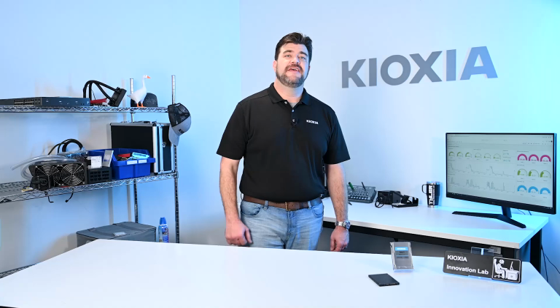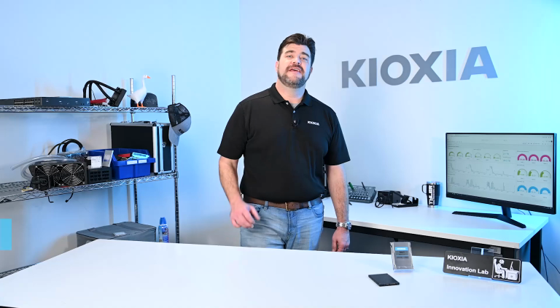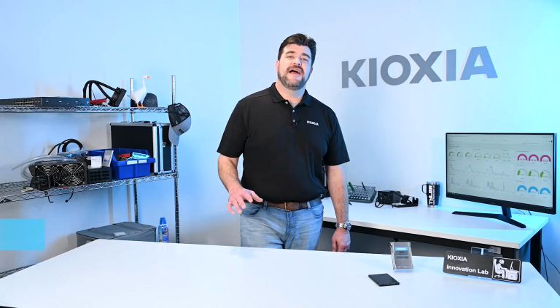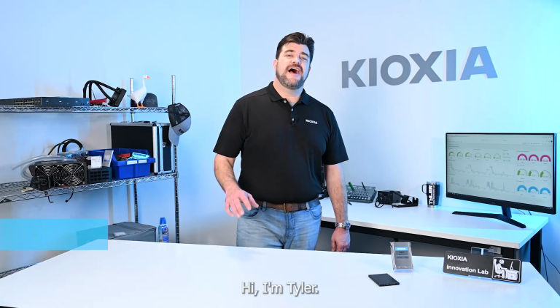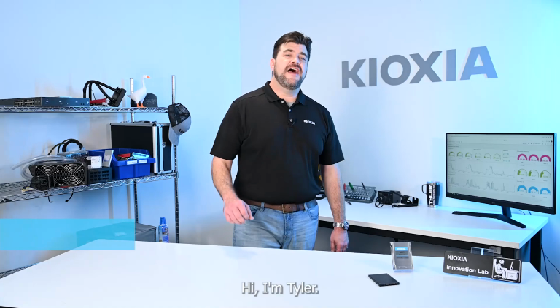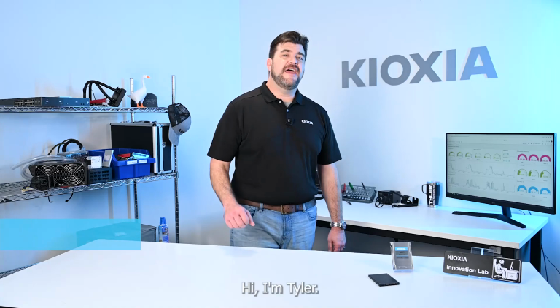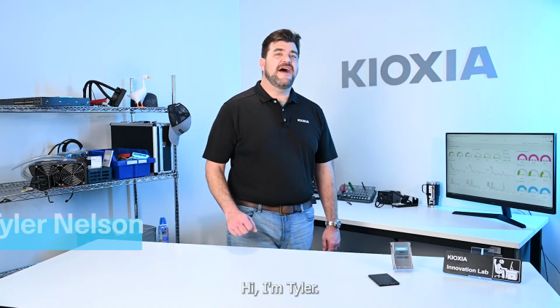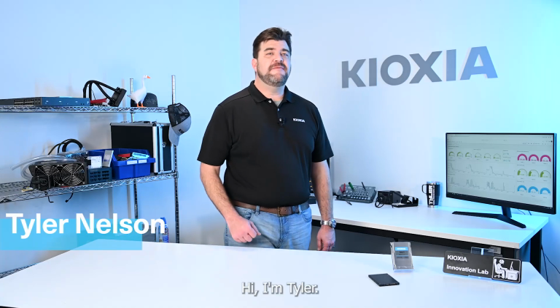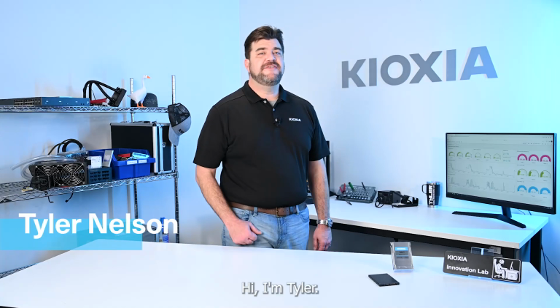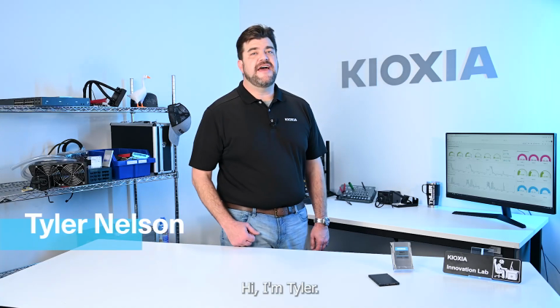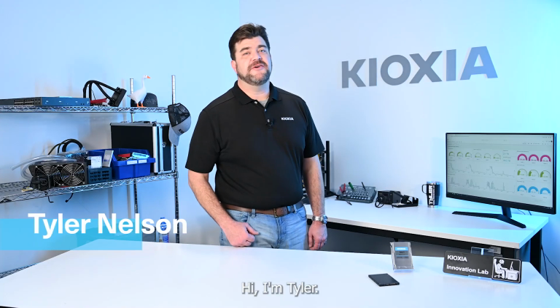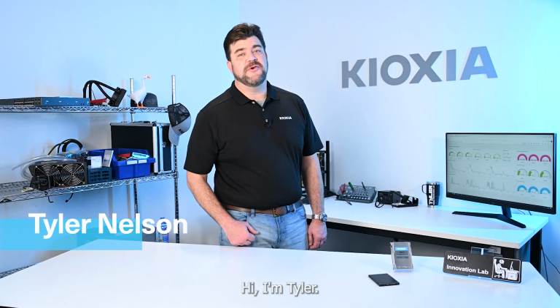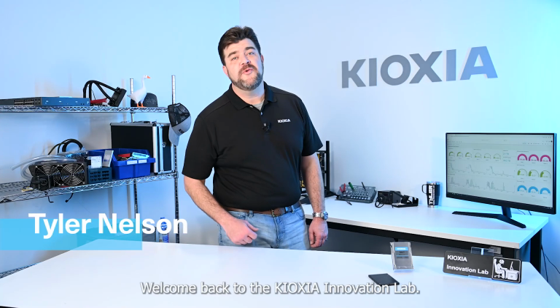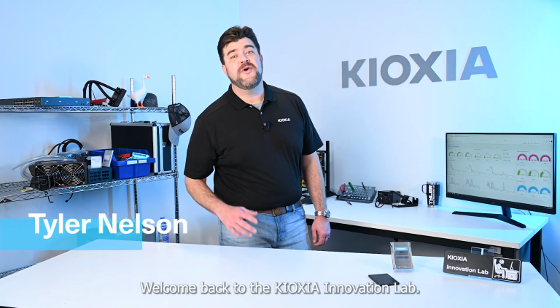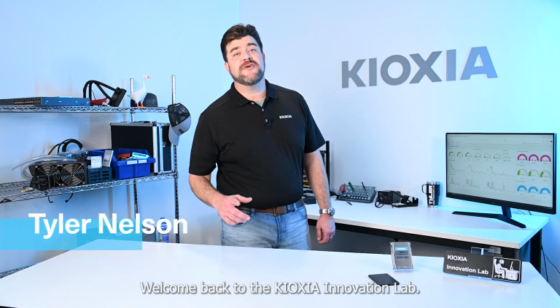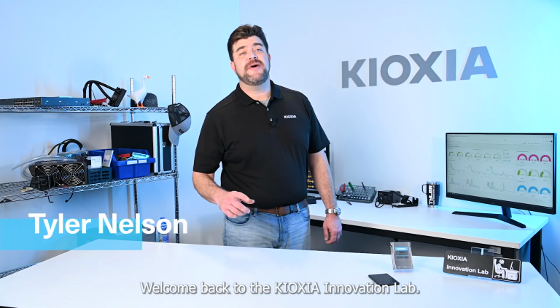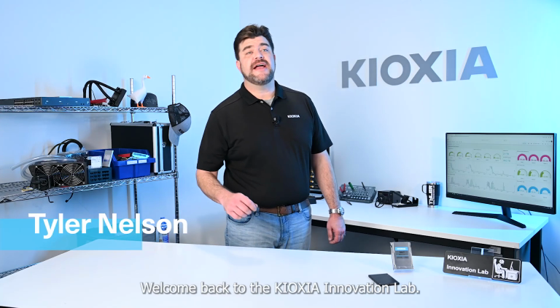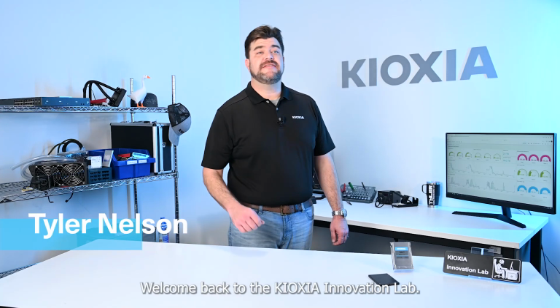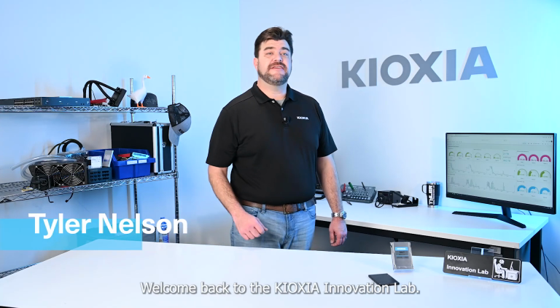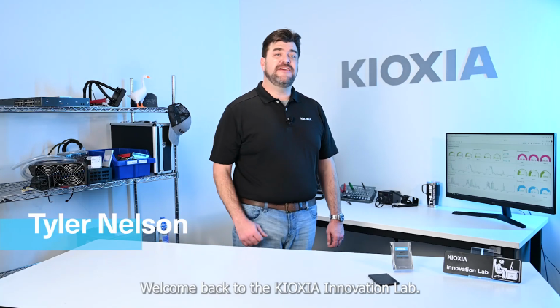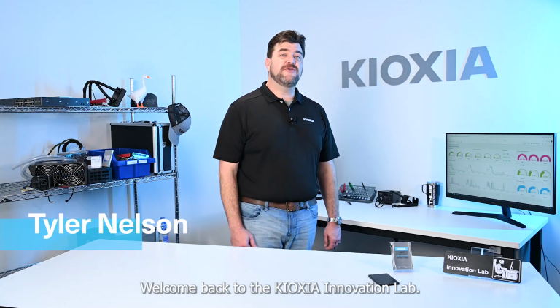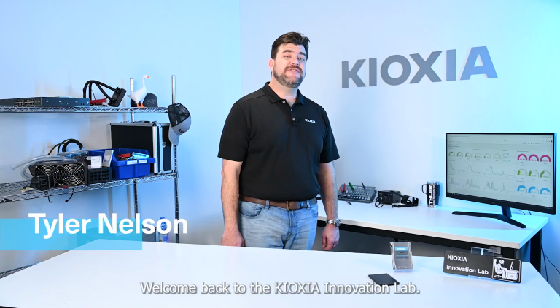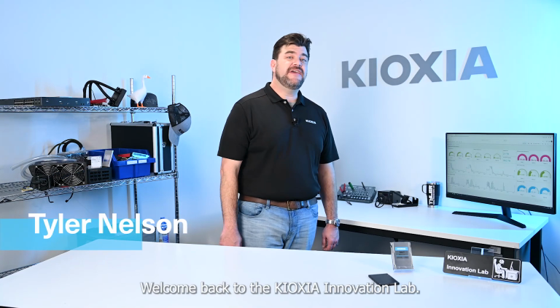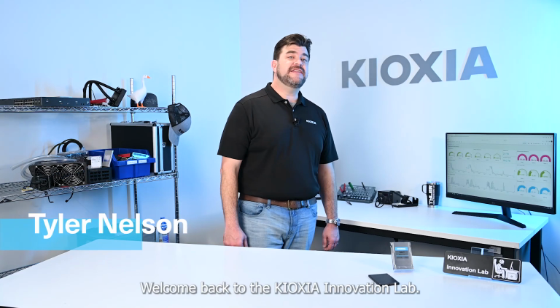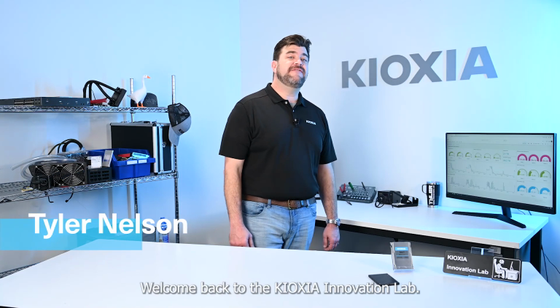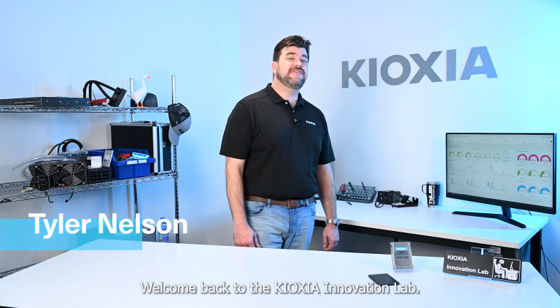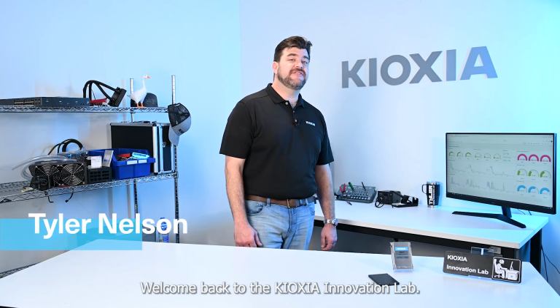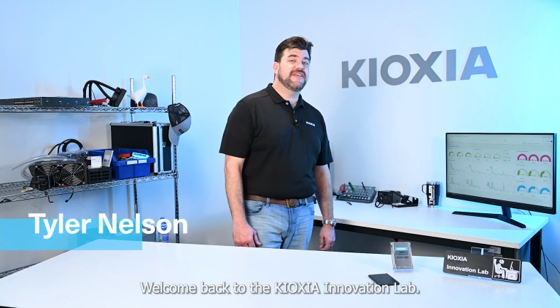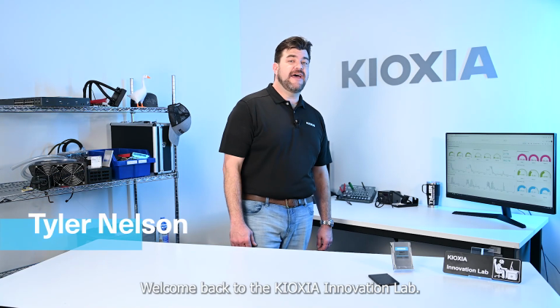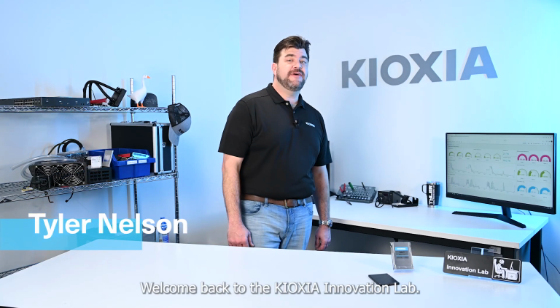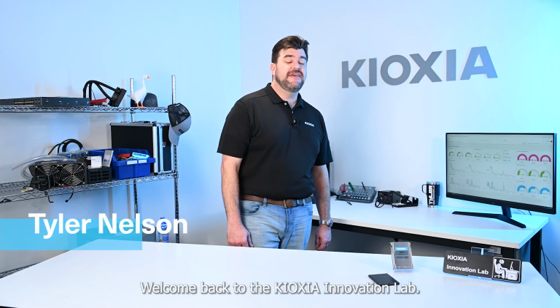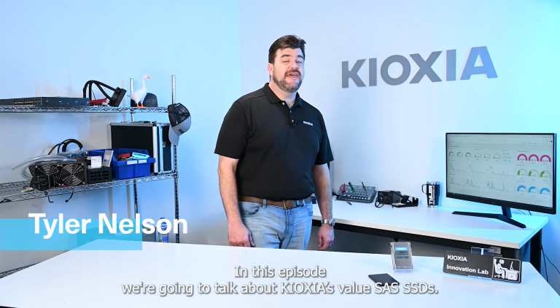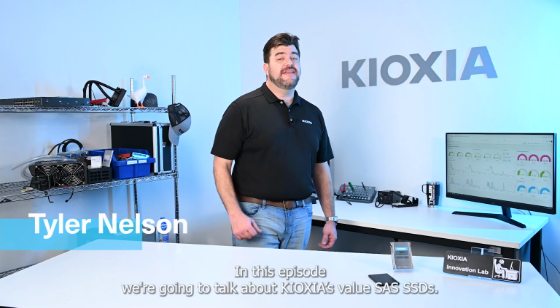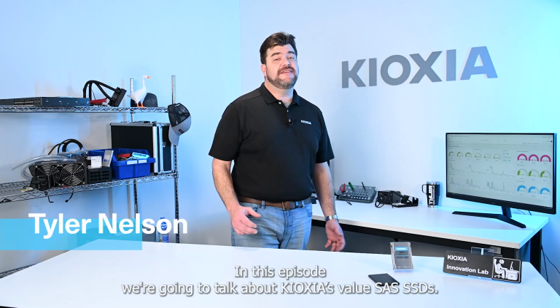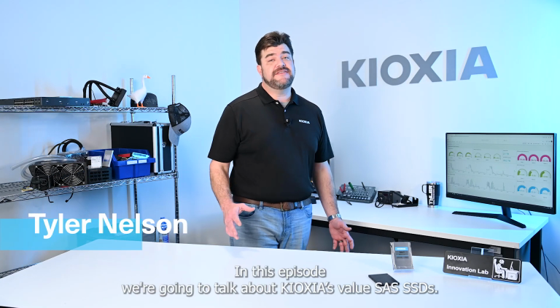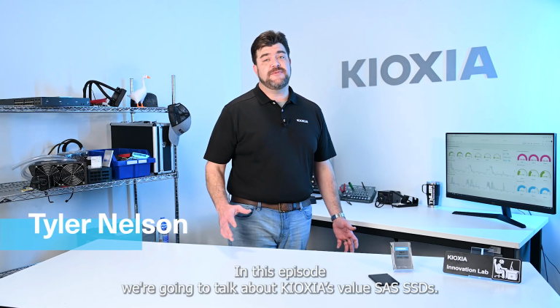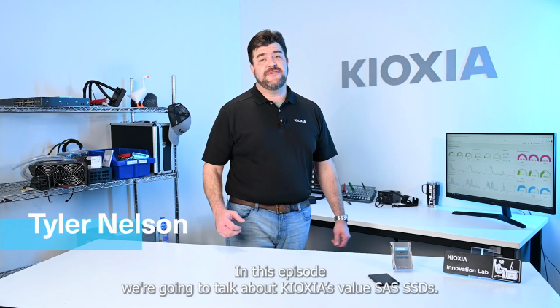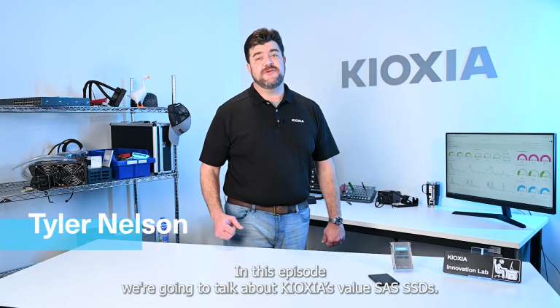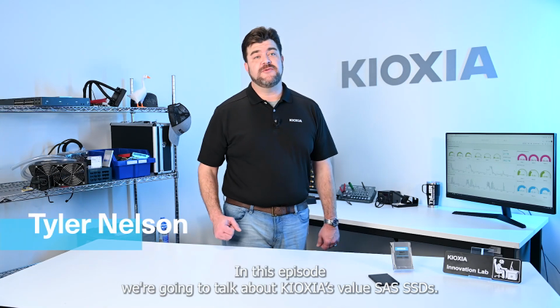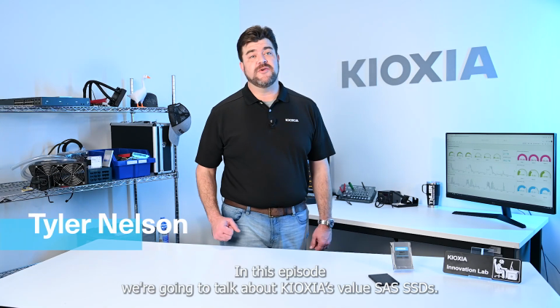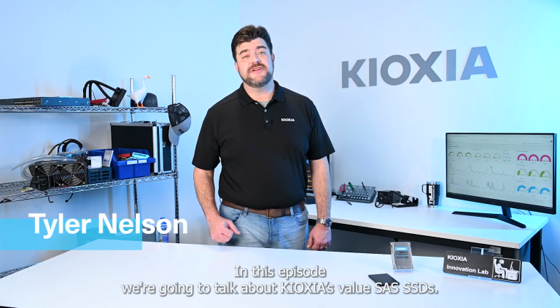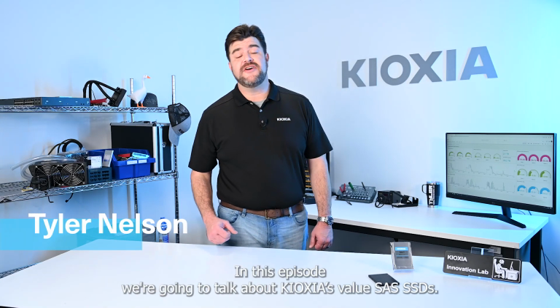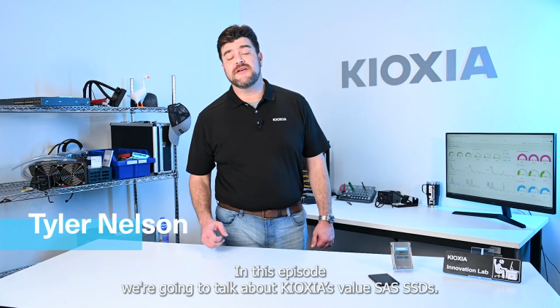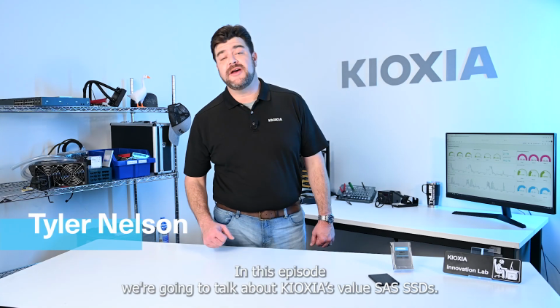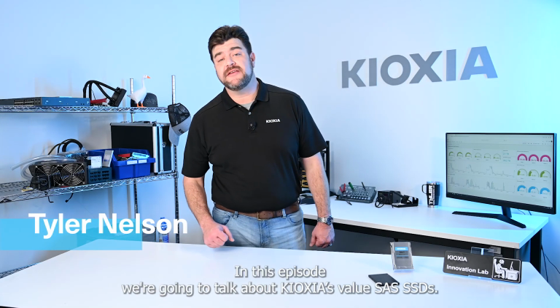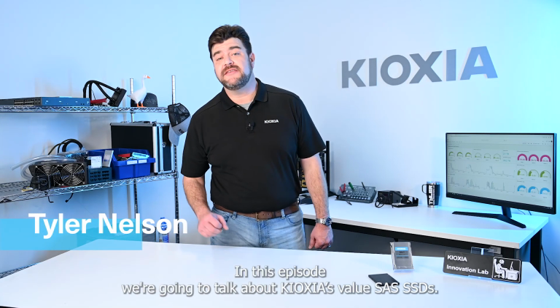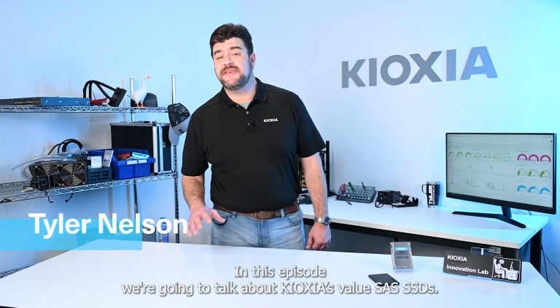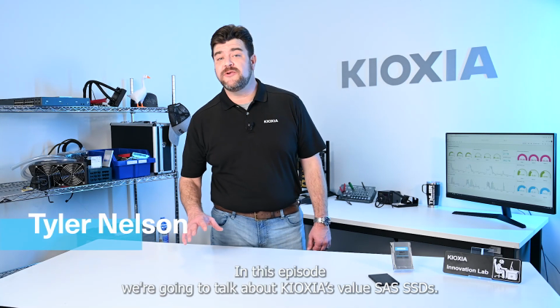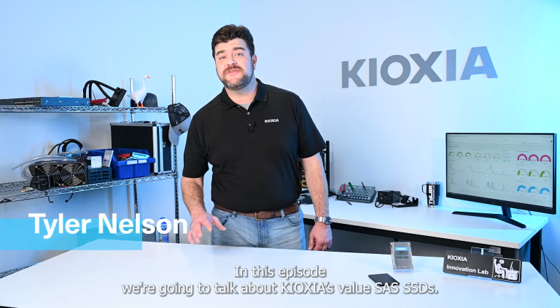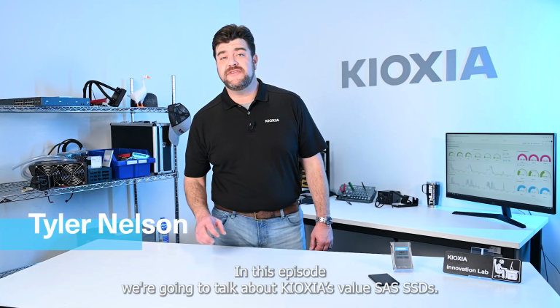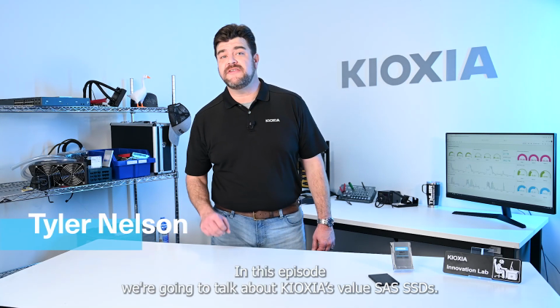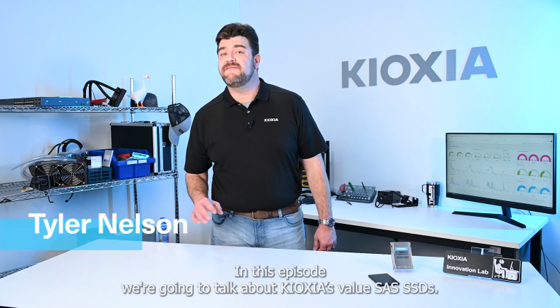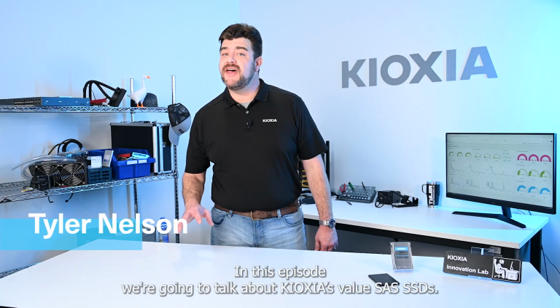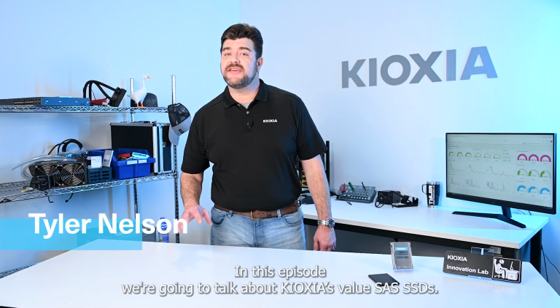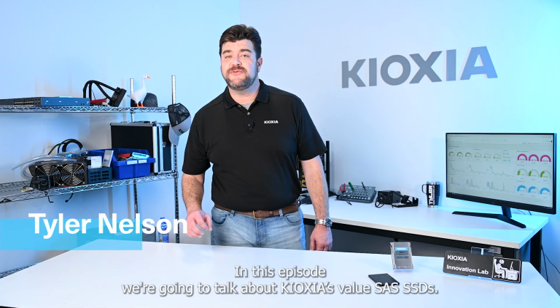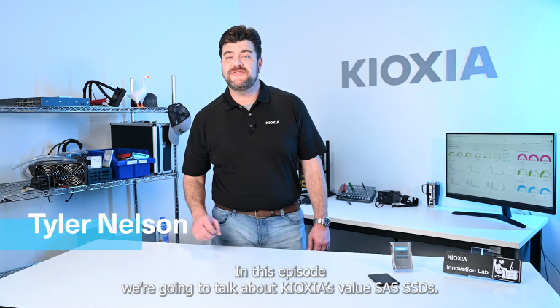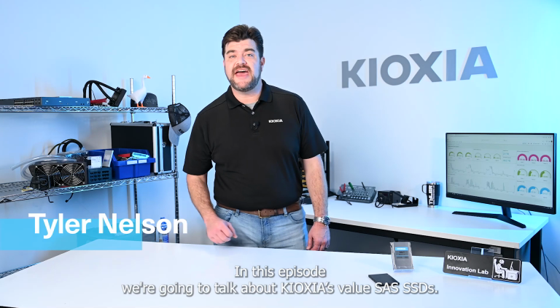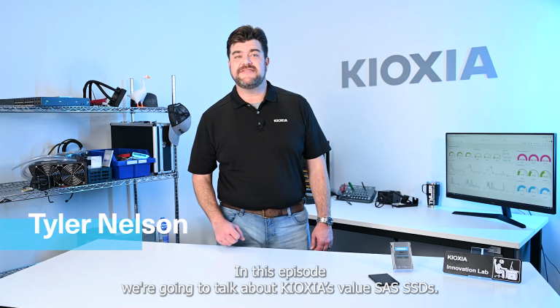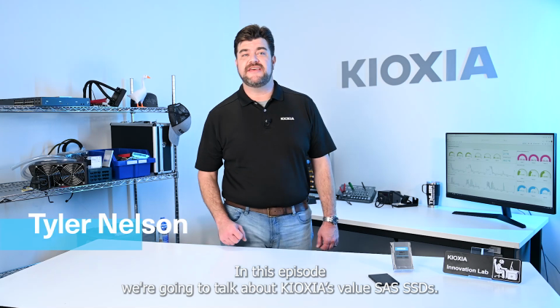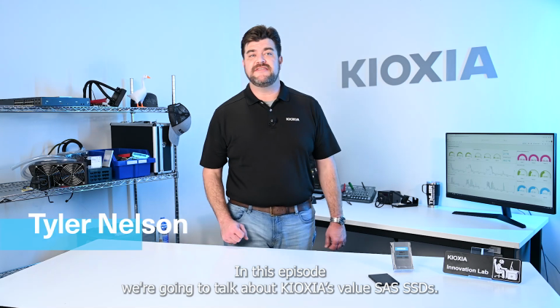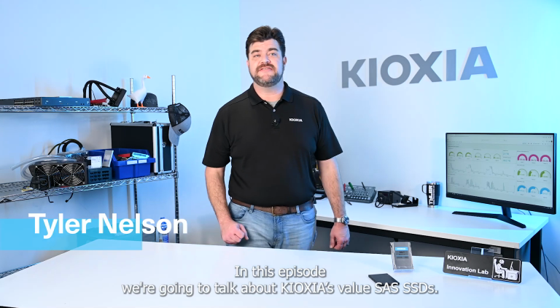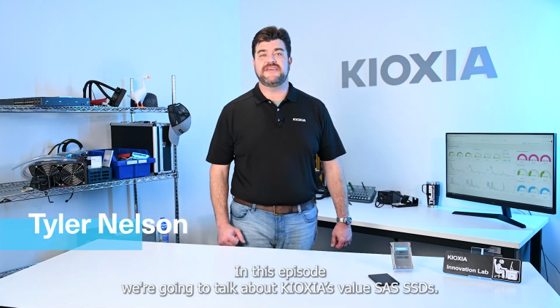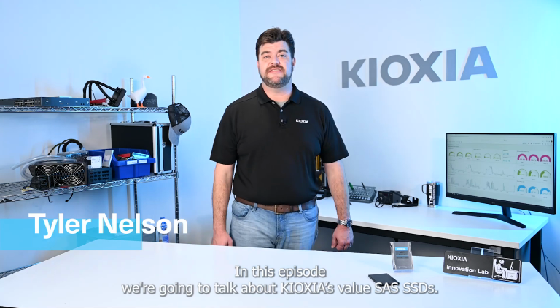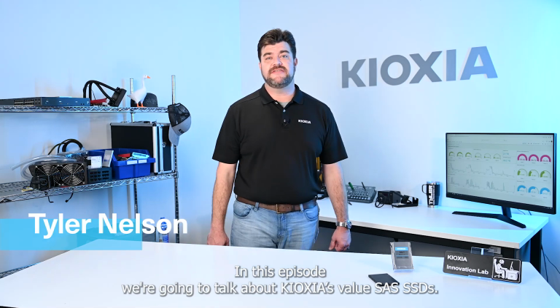Hi, I'm Tyler. Welcome back to the Kioxia Innovation Lab. In this episode, we're going to talk about Kioxia's Value SAS SSDs.